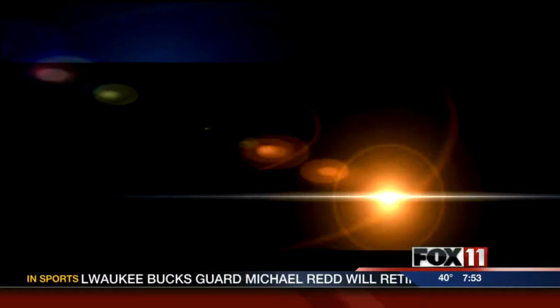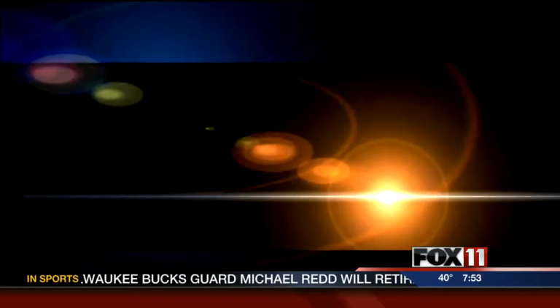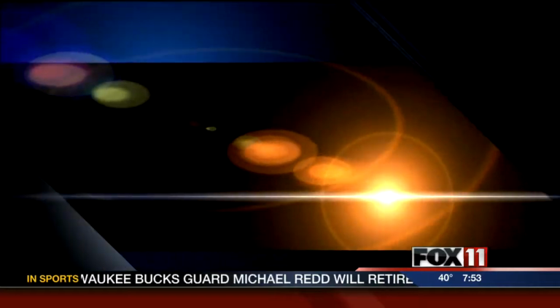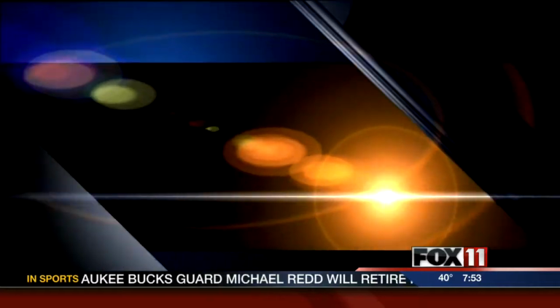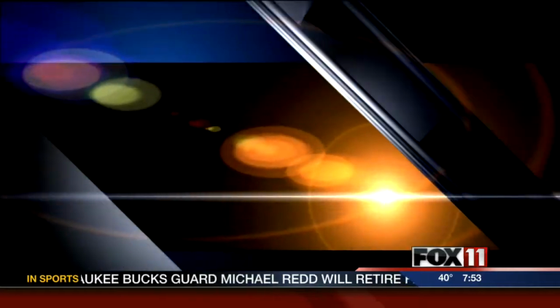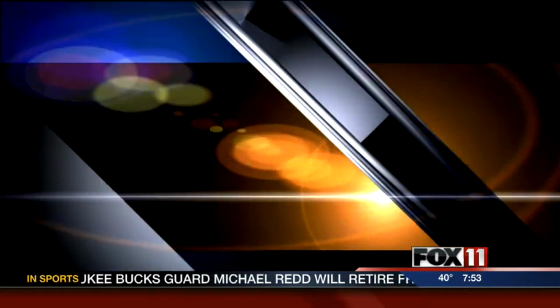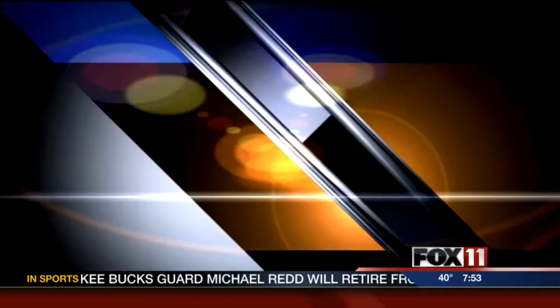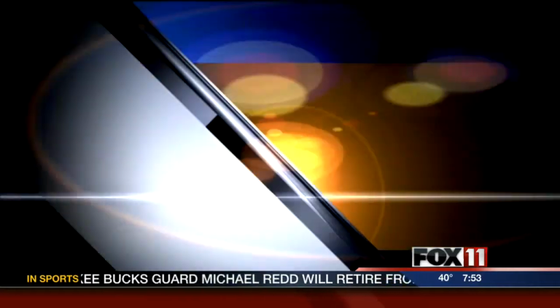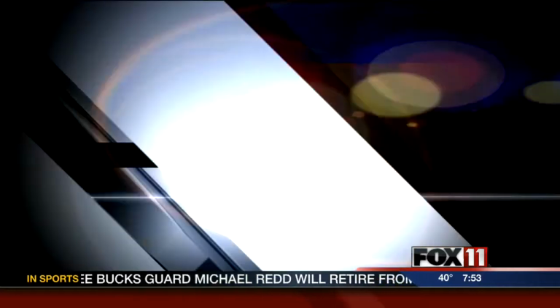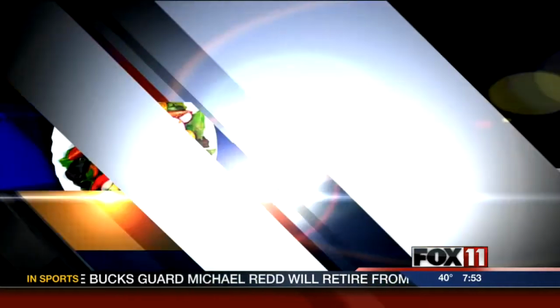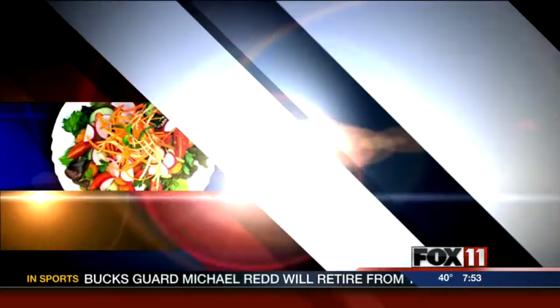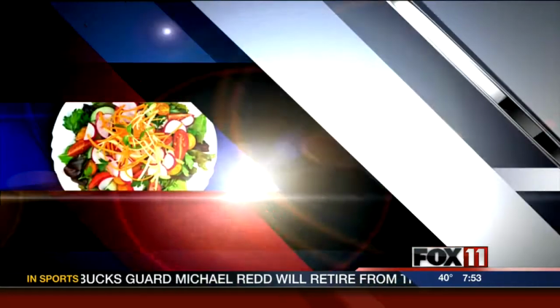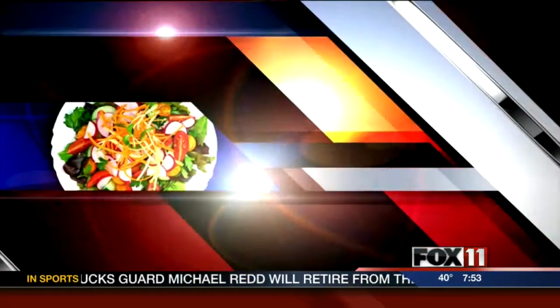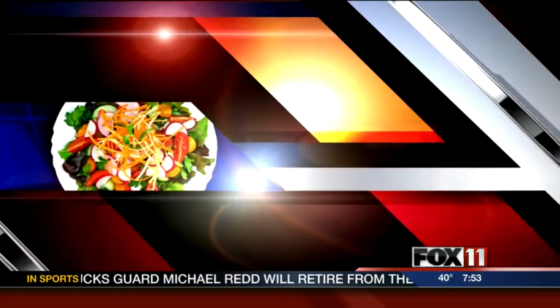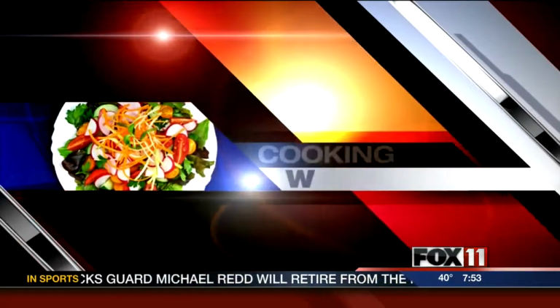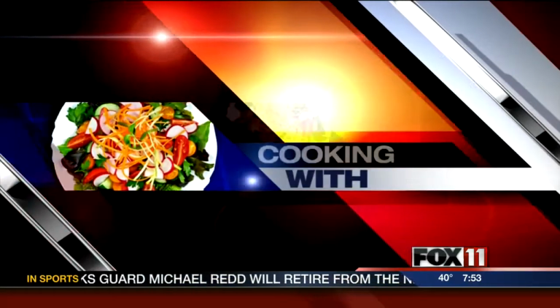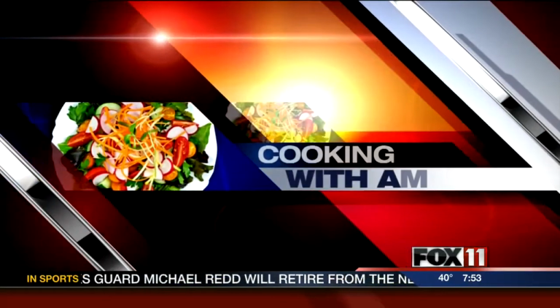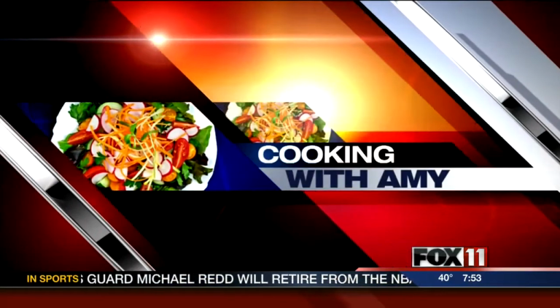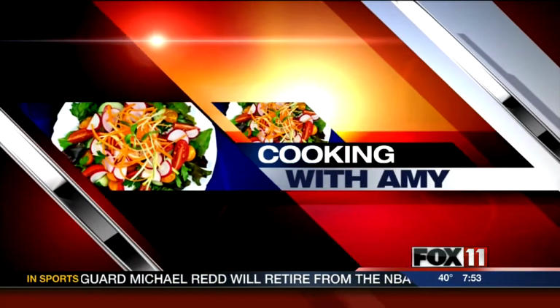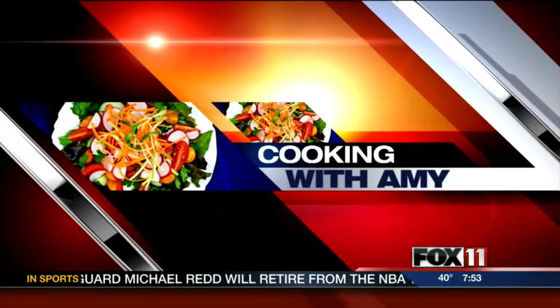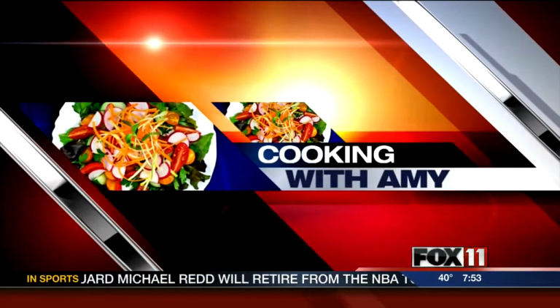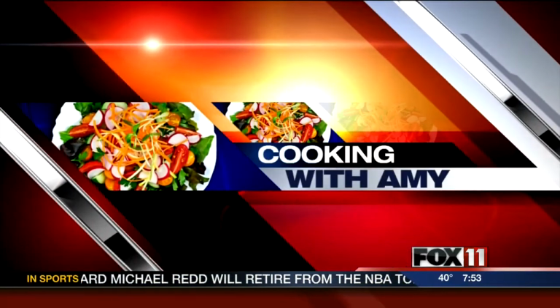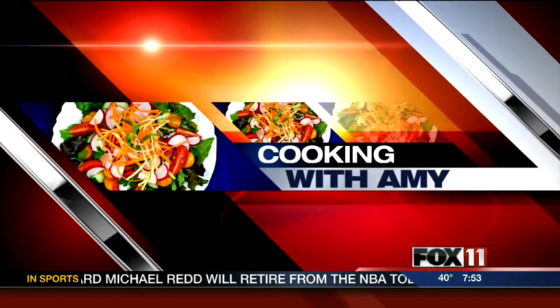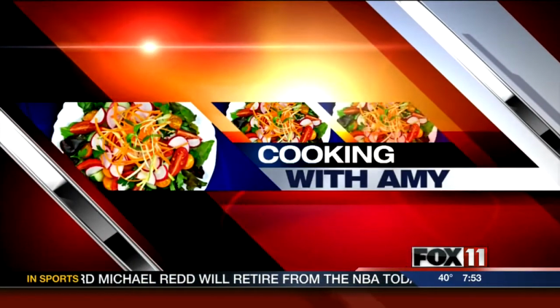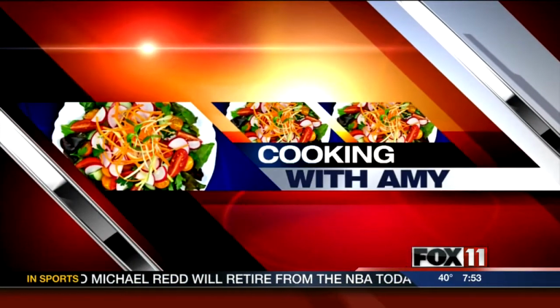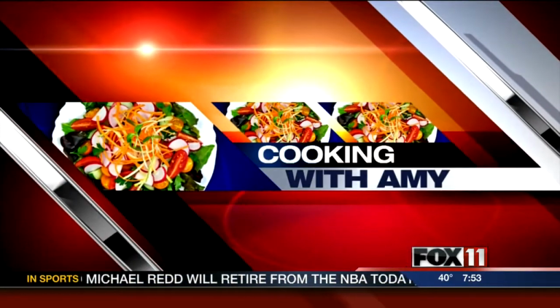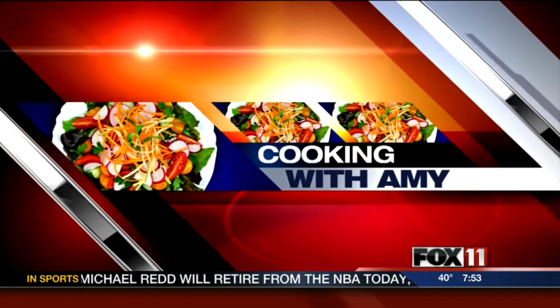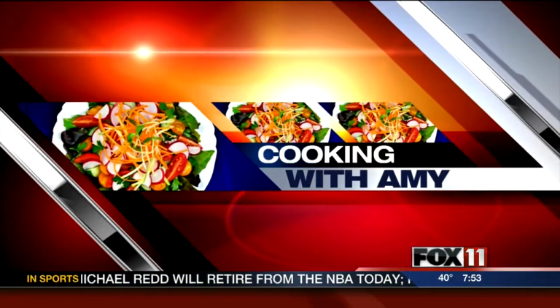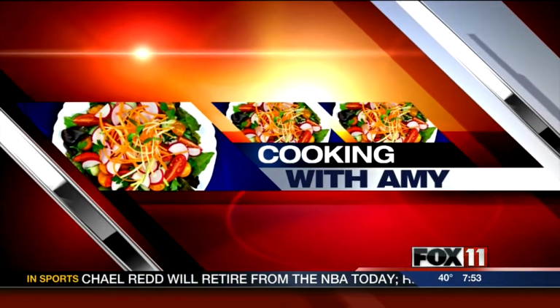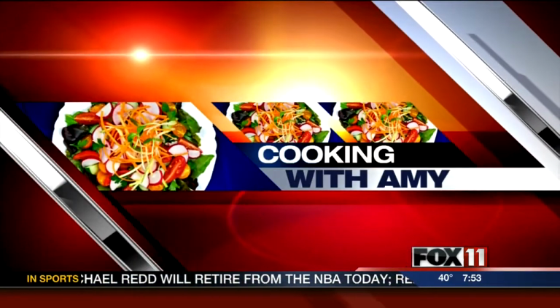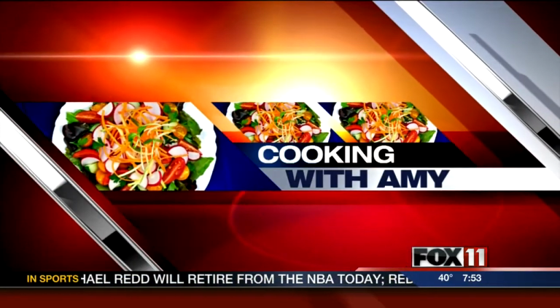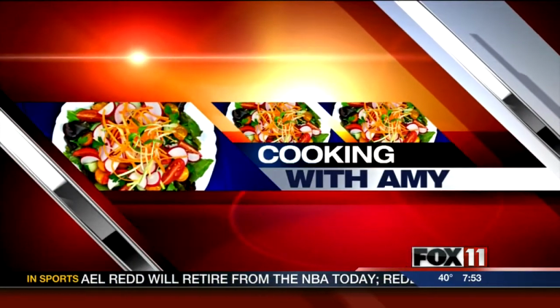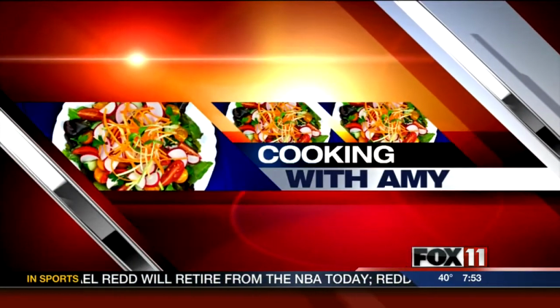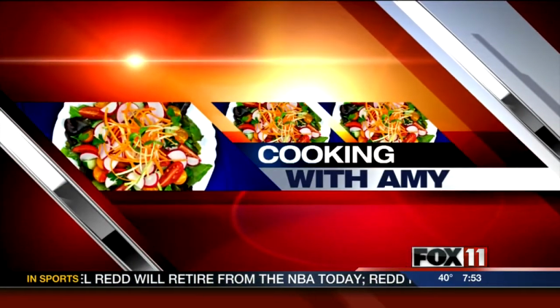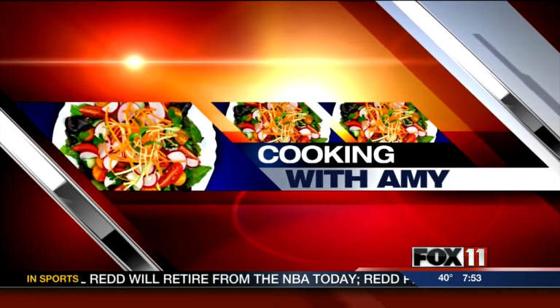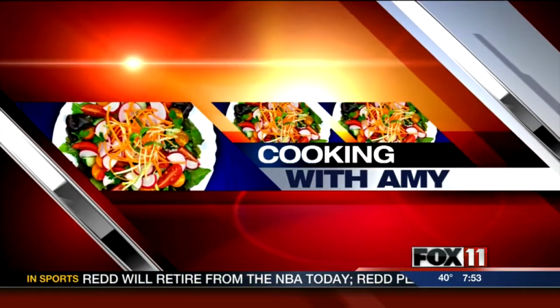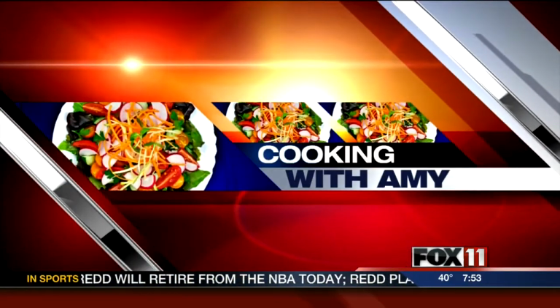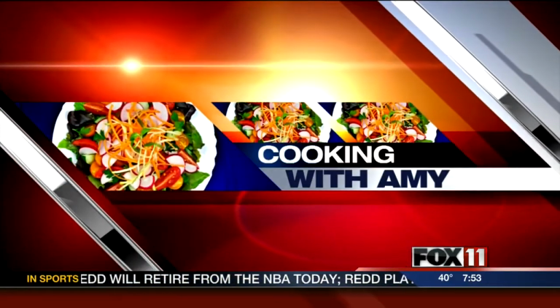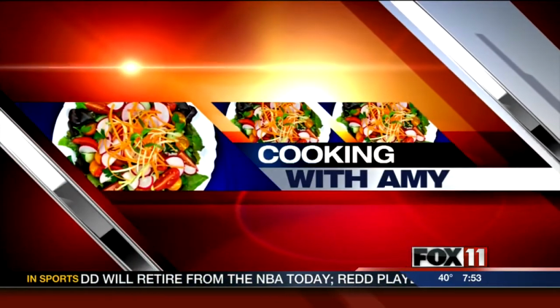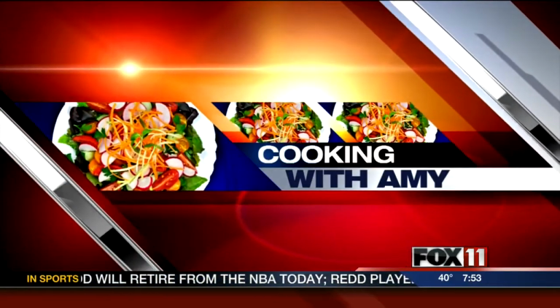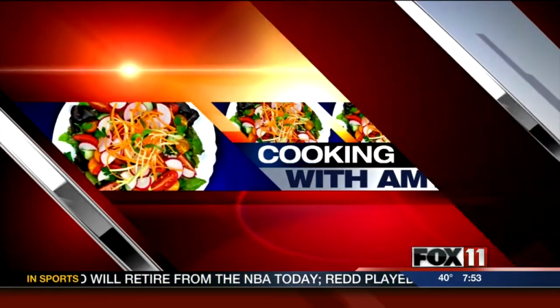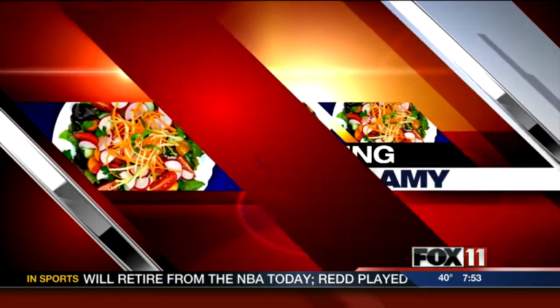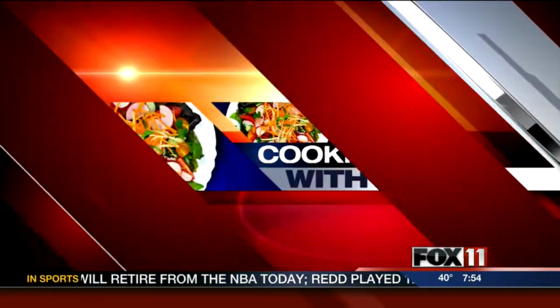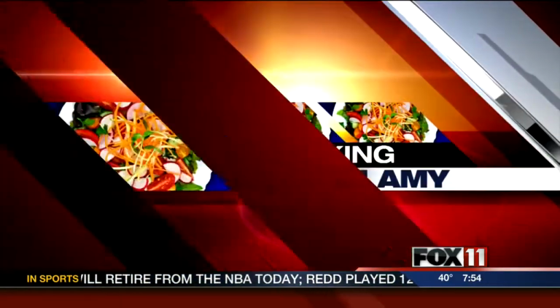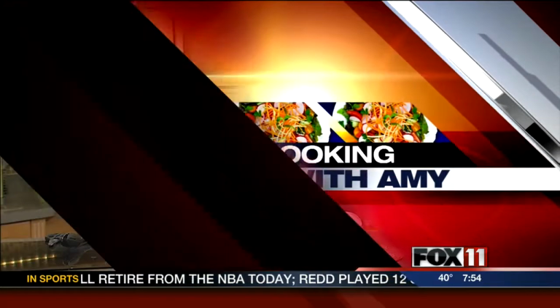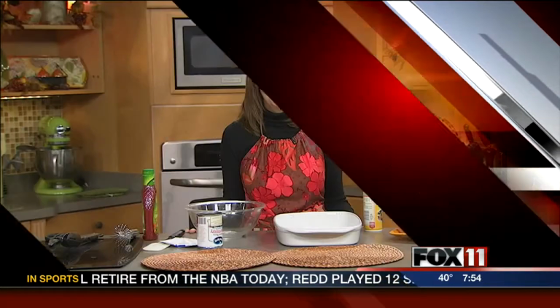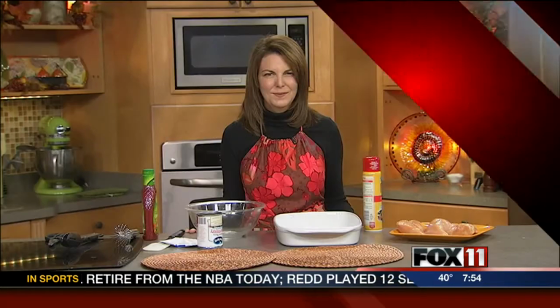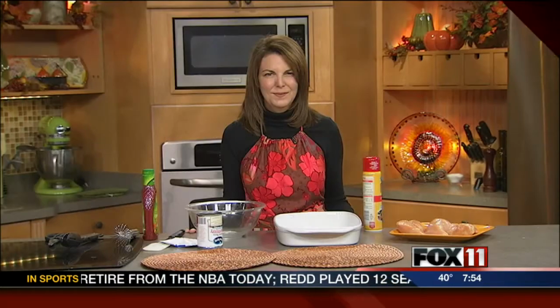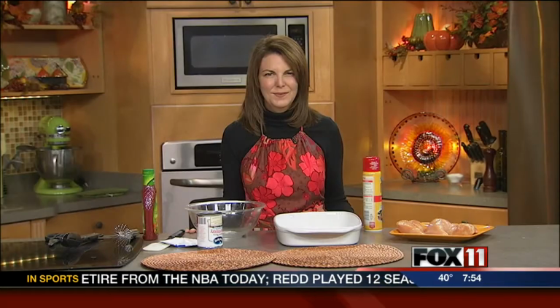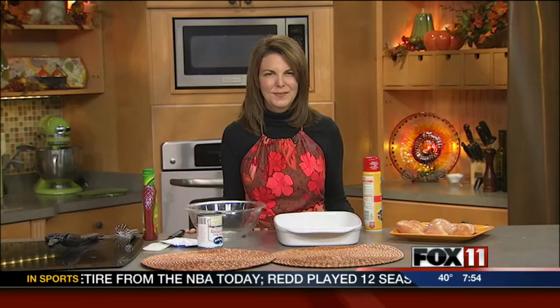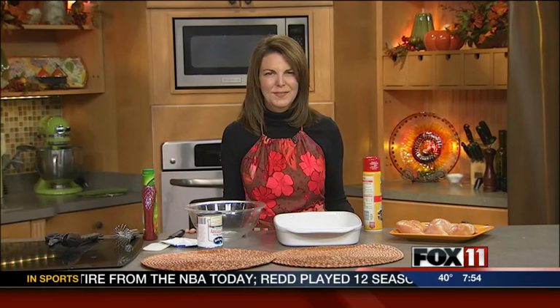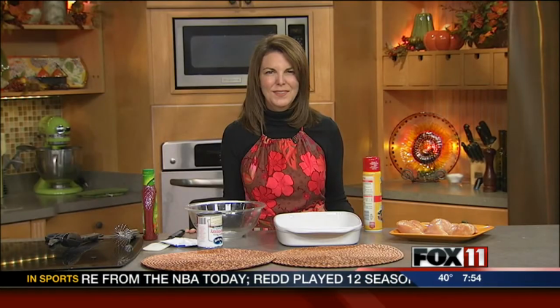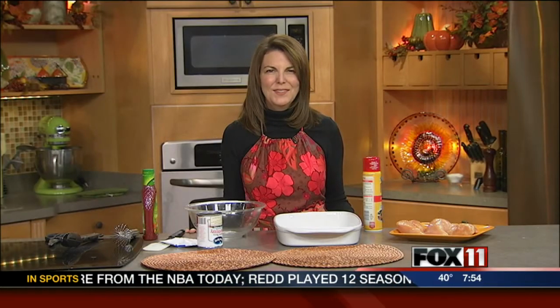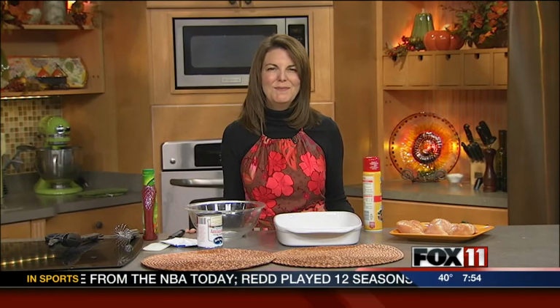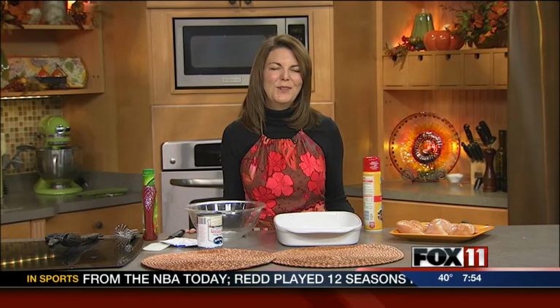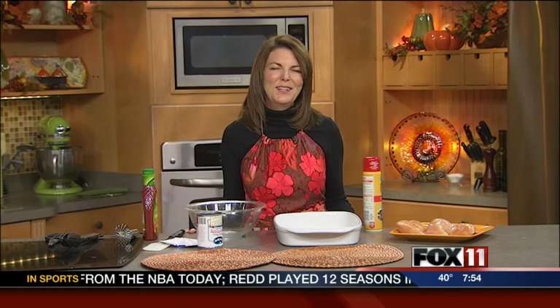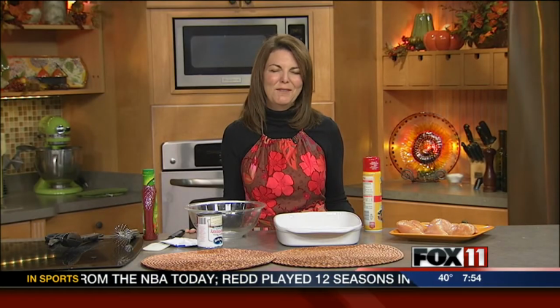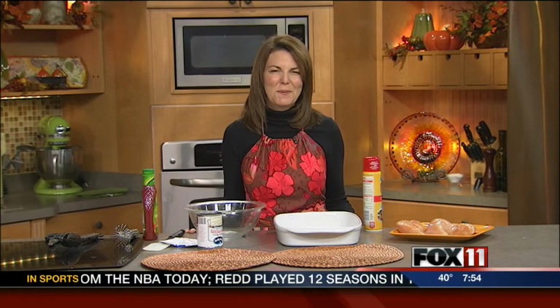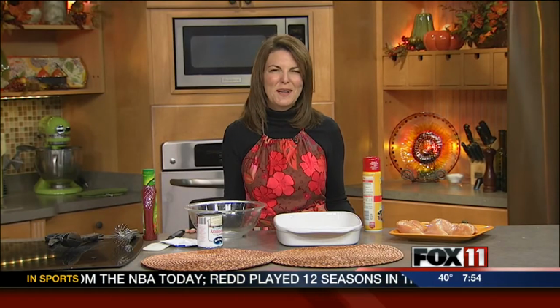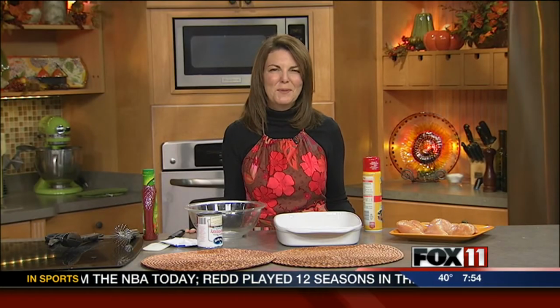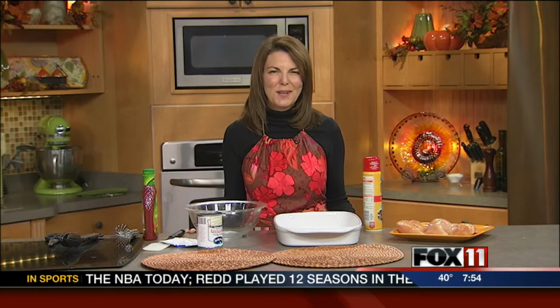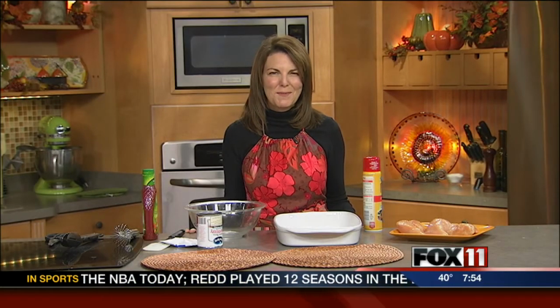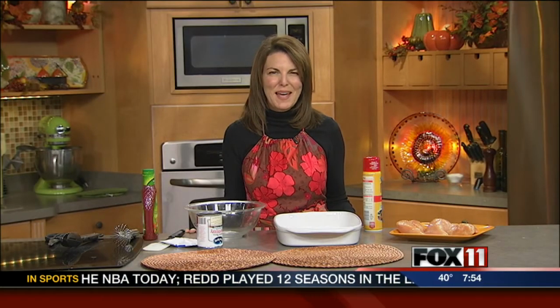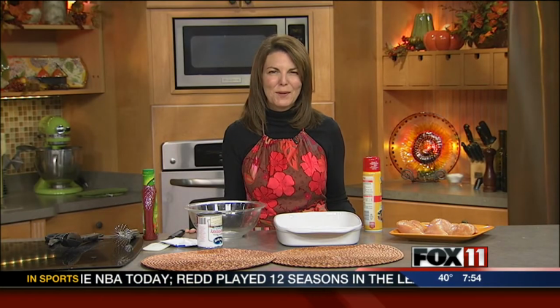Let's get cooking with Amy. Good morning, everybody, and welcome back.